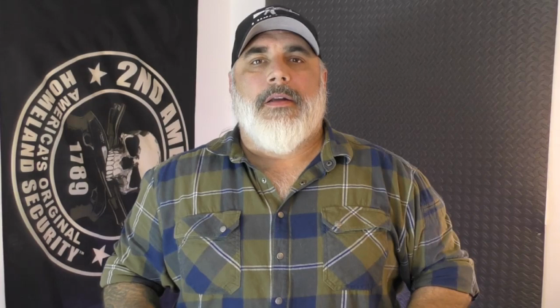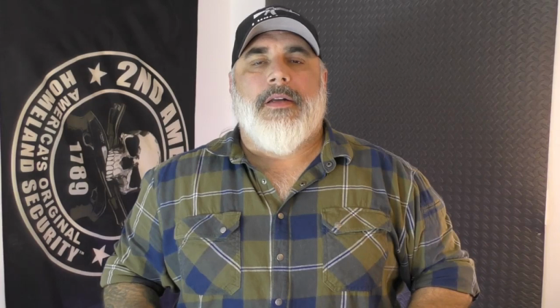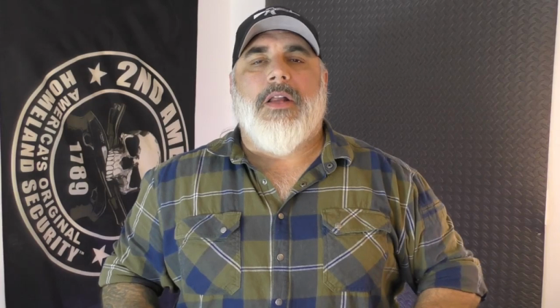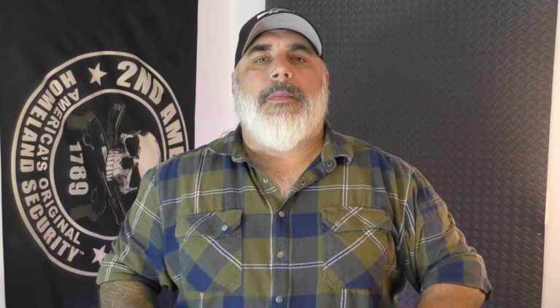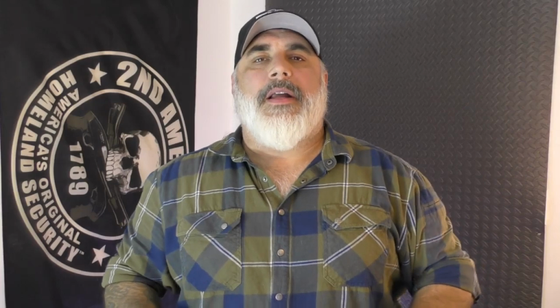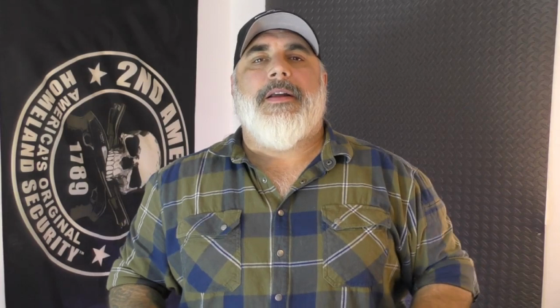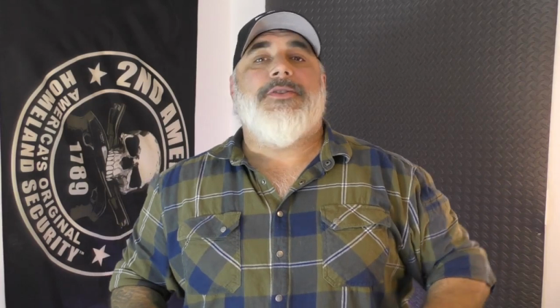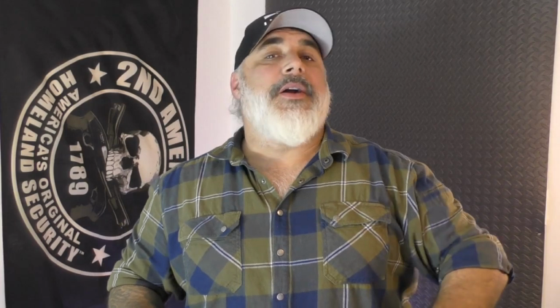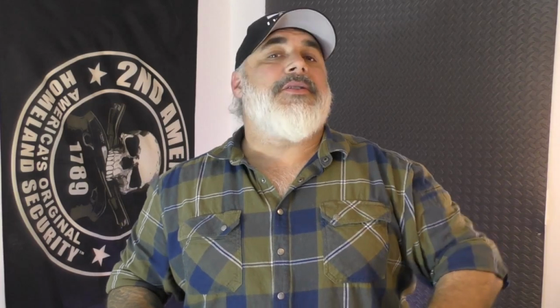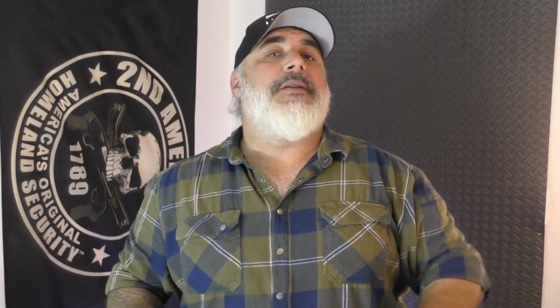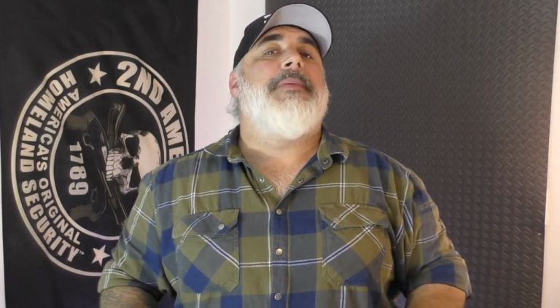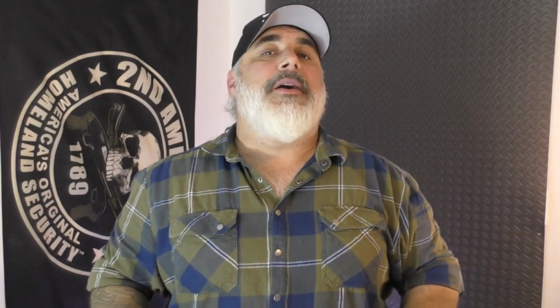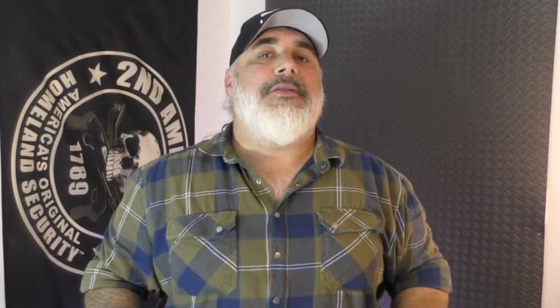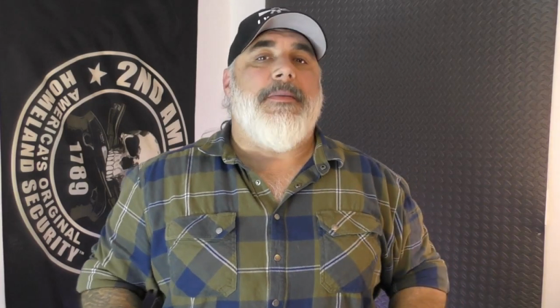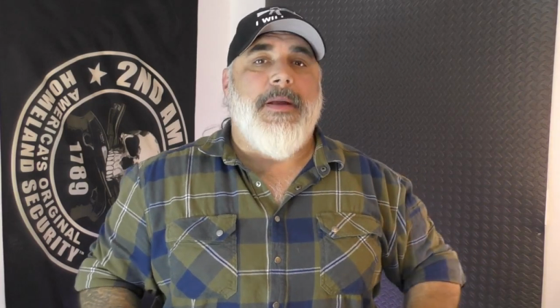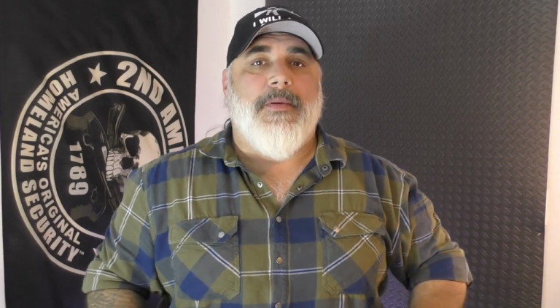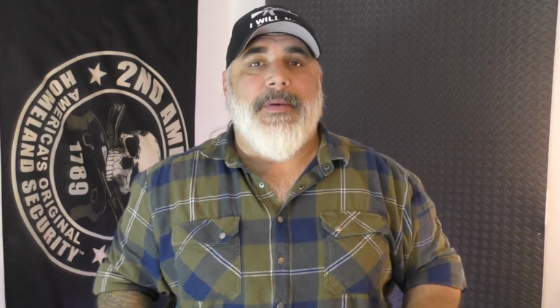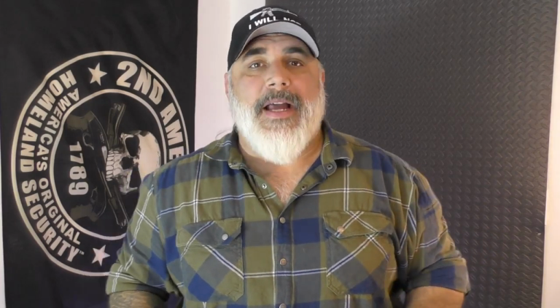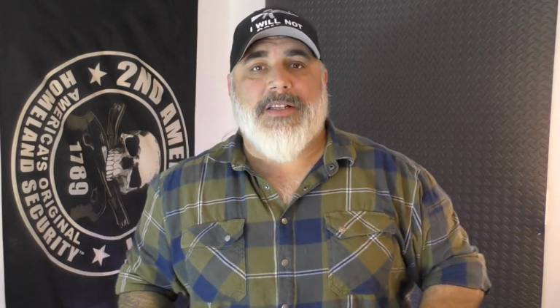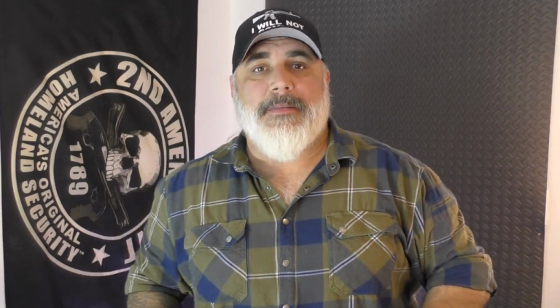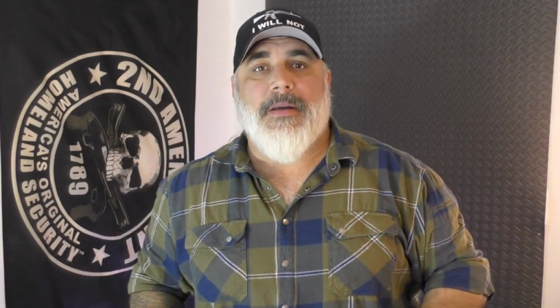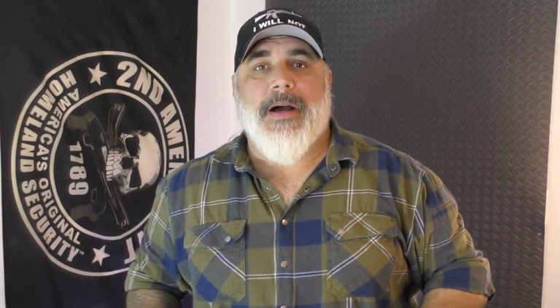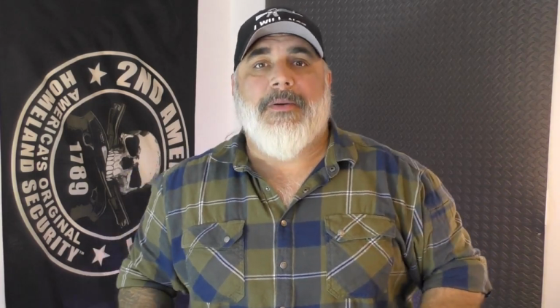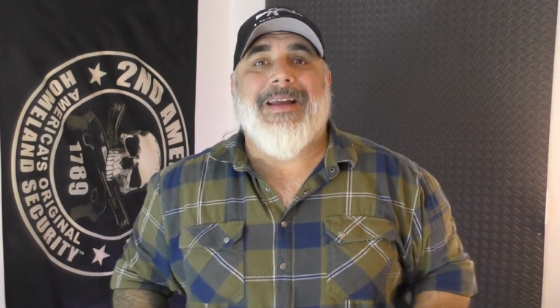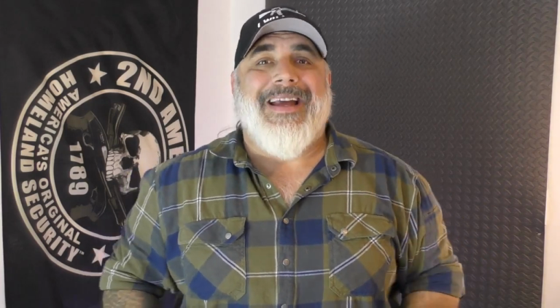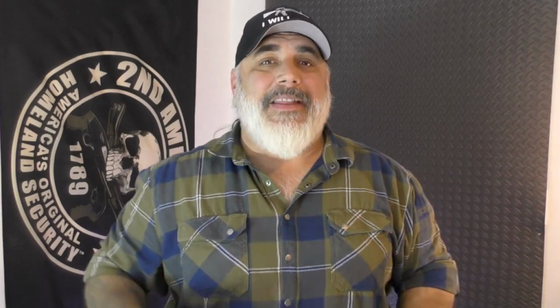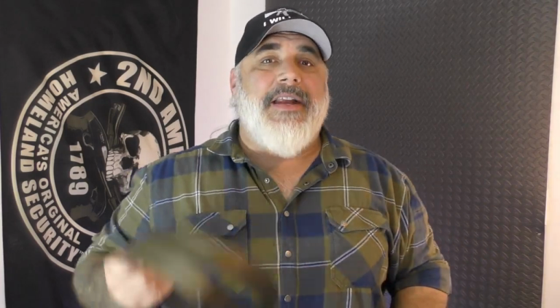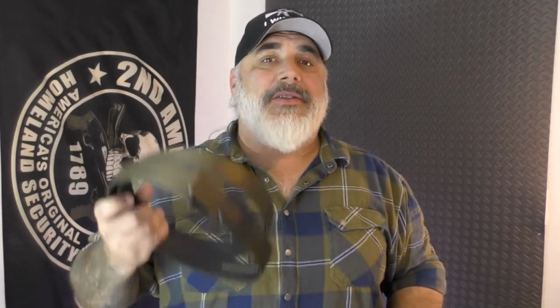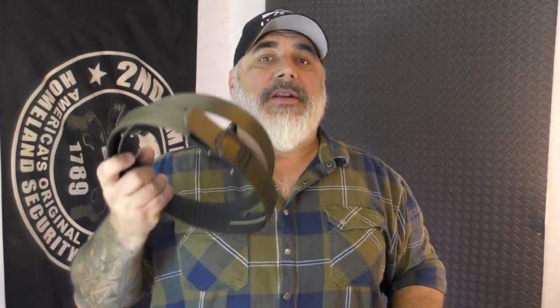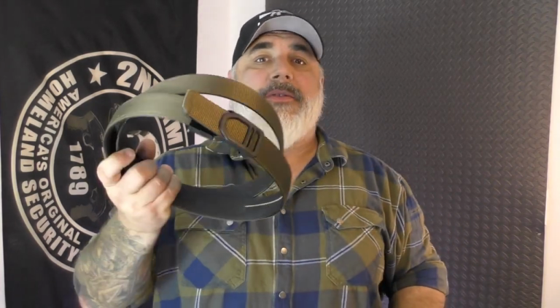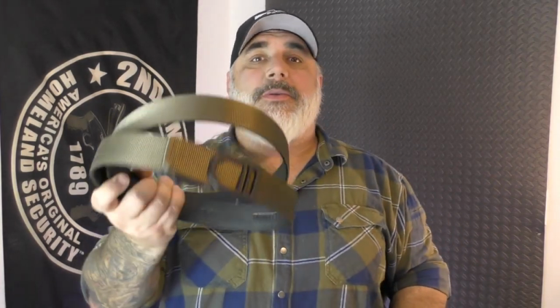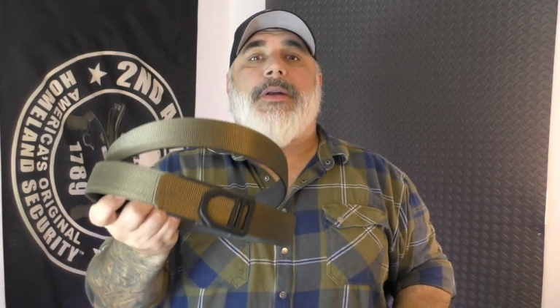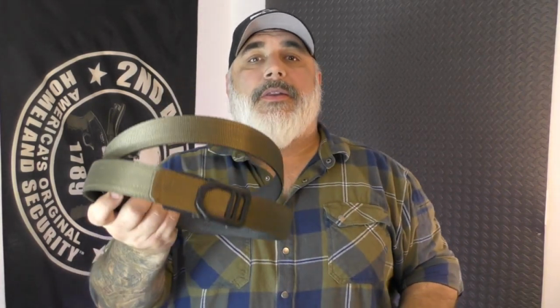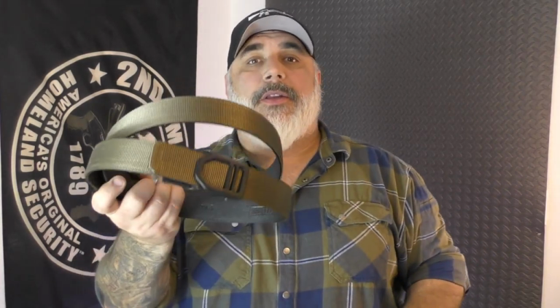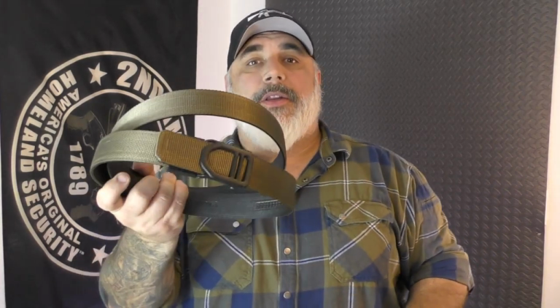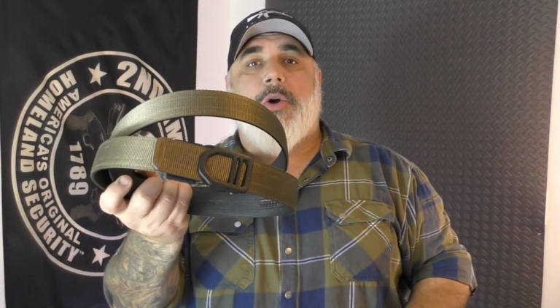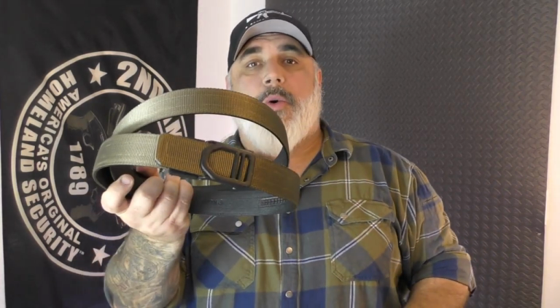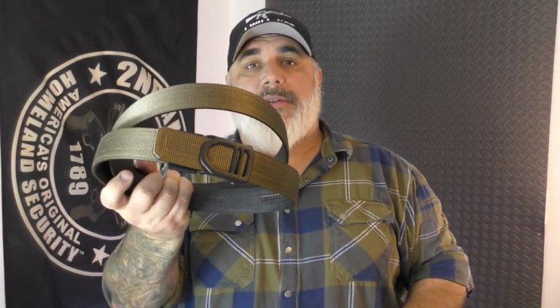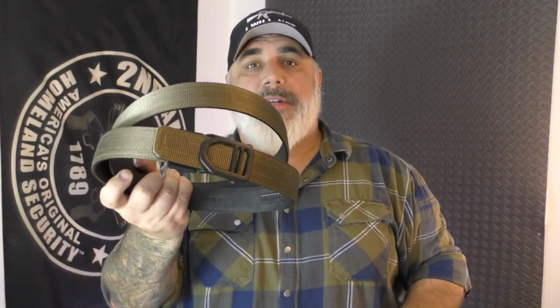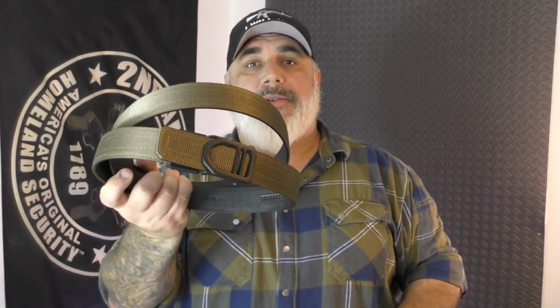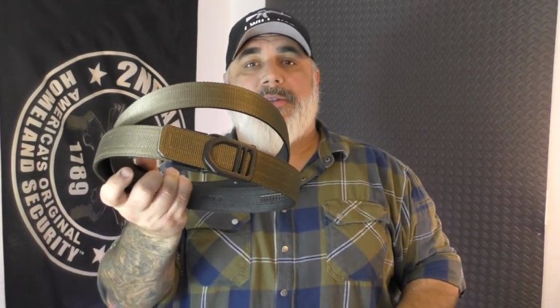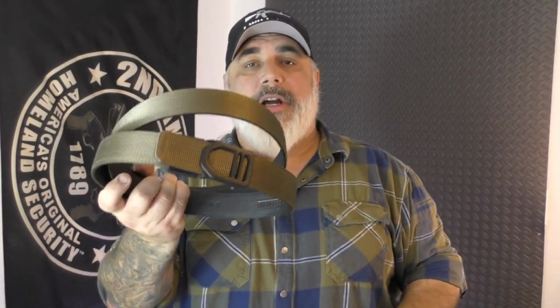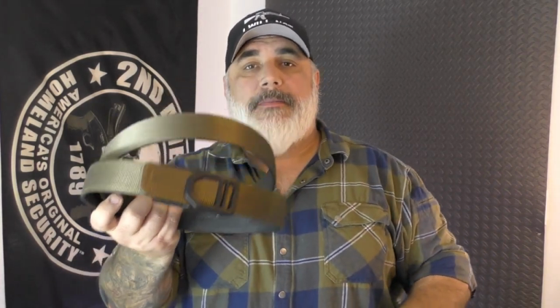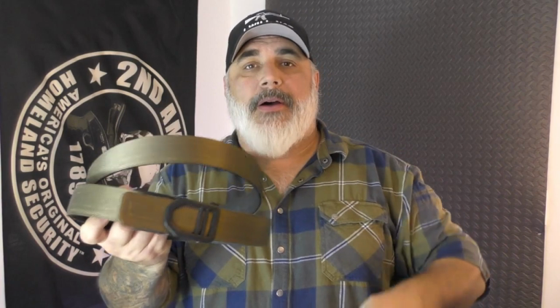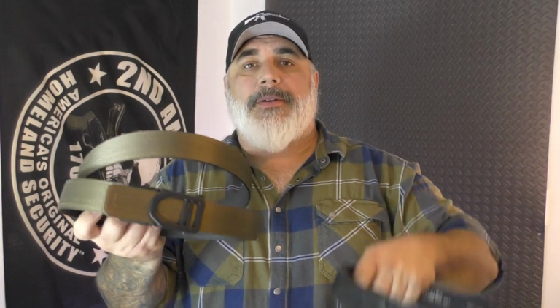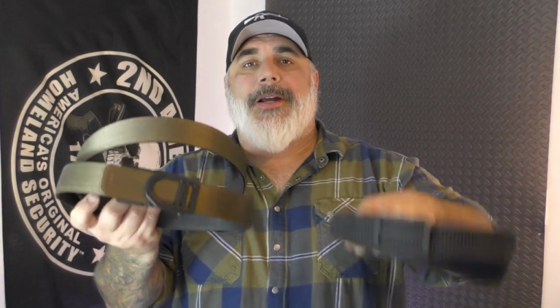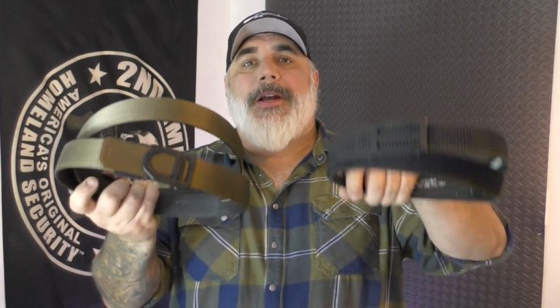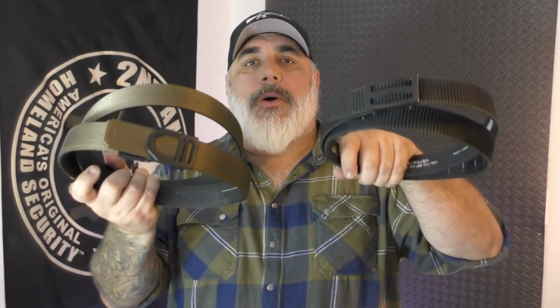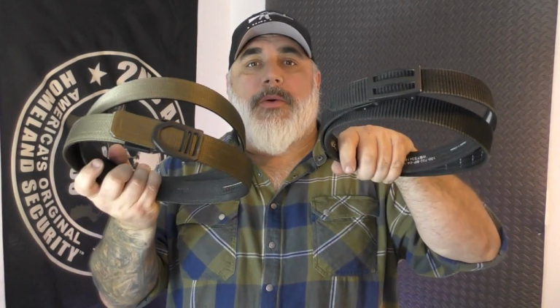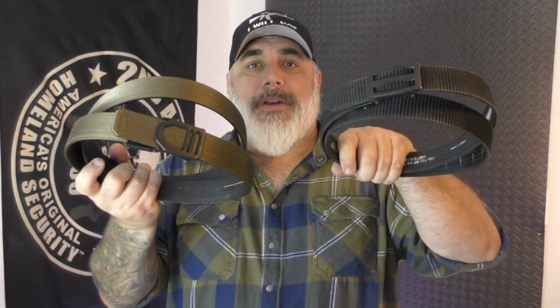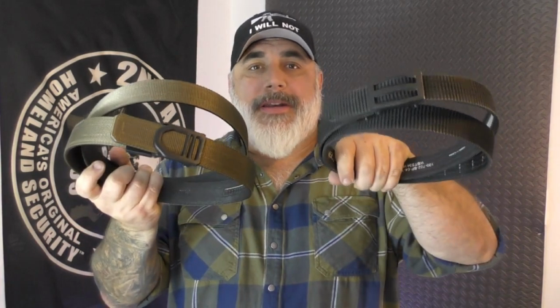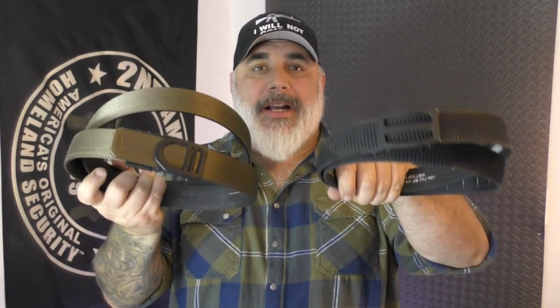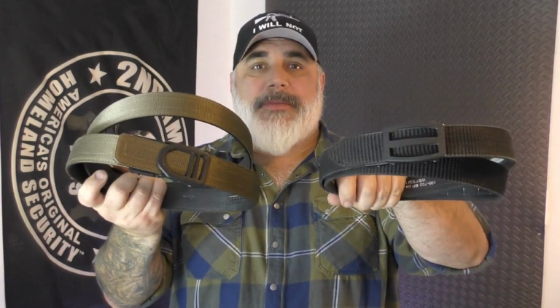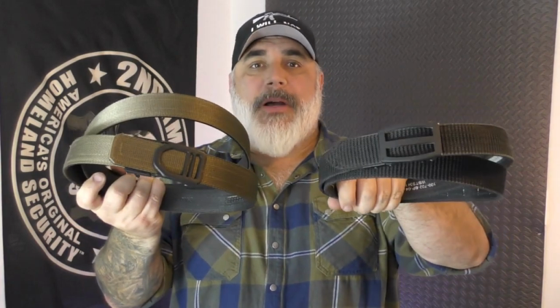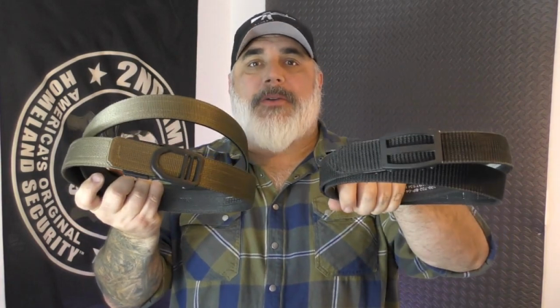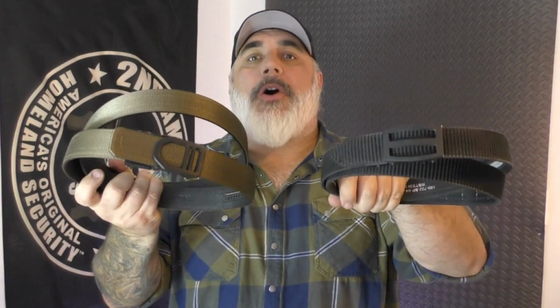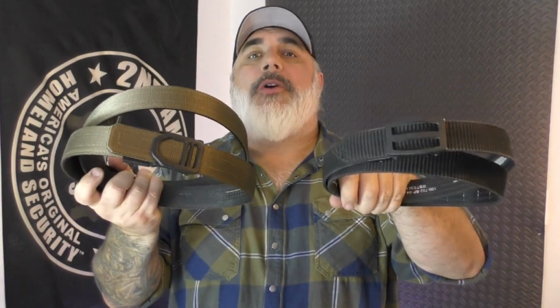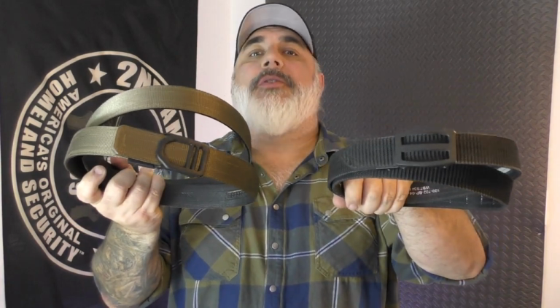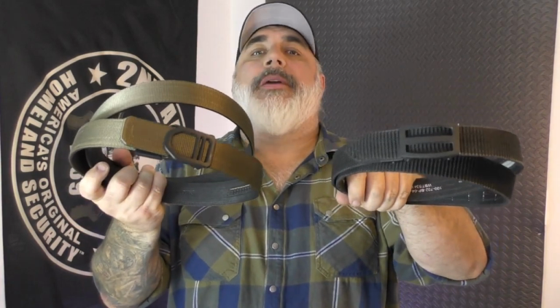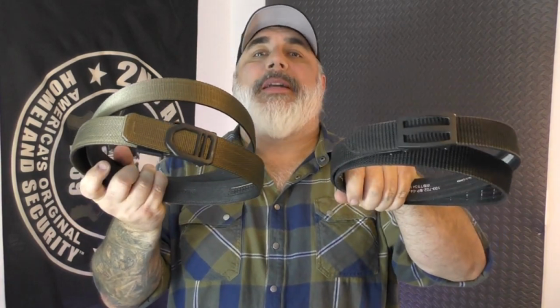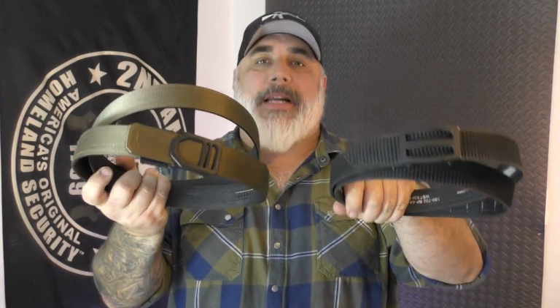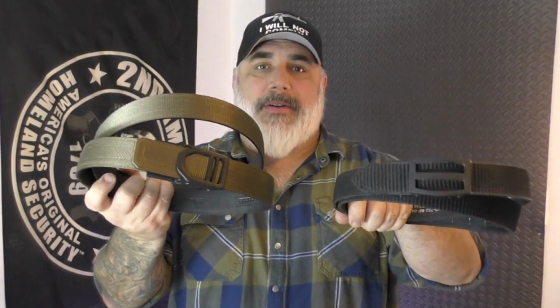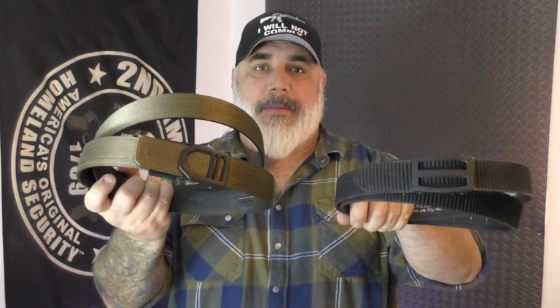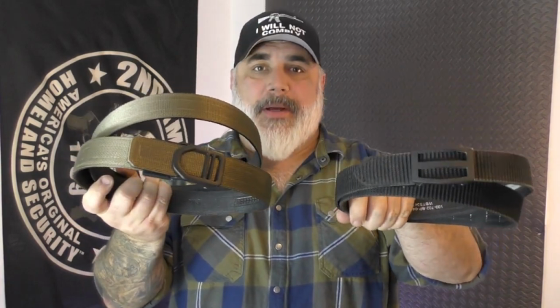Hello, everybody. Here's a comparison that people have been asking me about, and that is the difference between the Core Essentials Gun Belt and the Next Belt Ultimate Carry Belt.